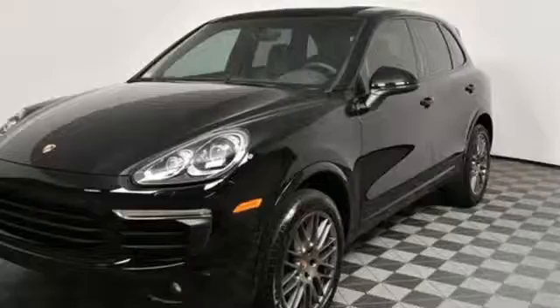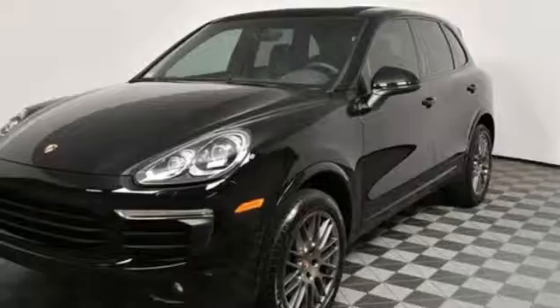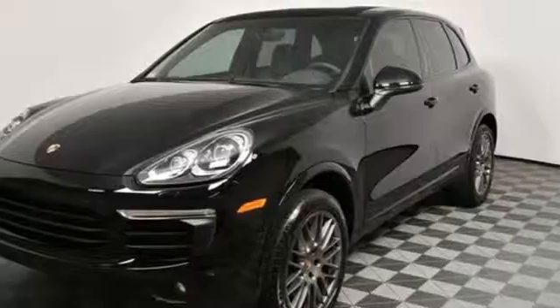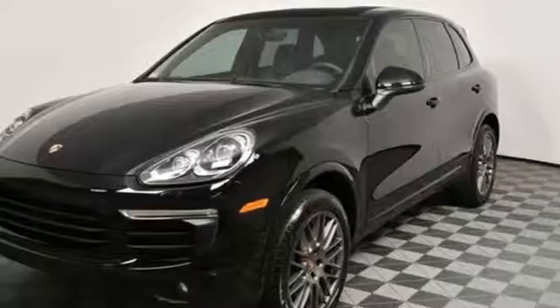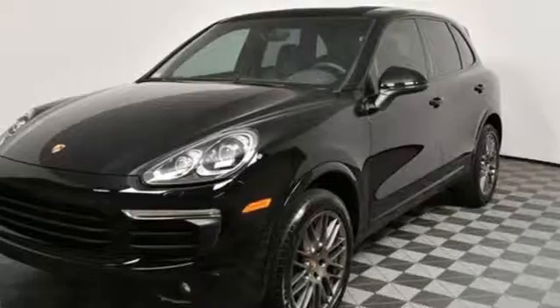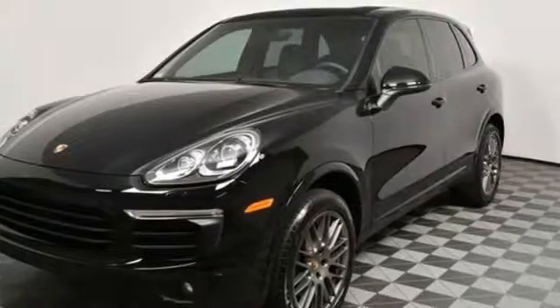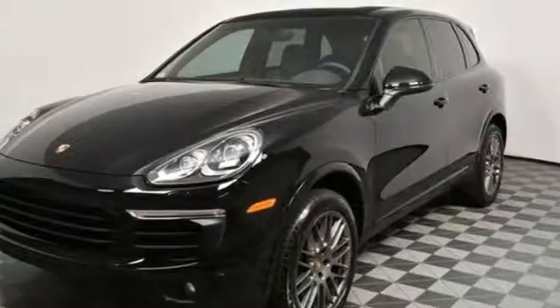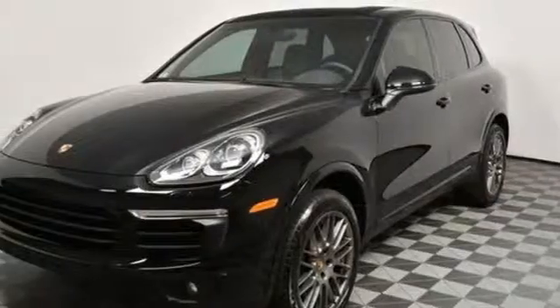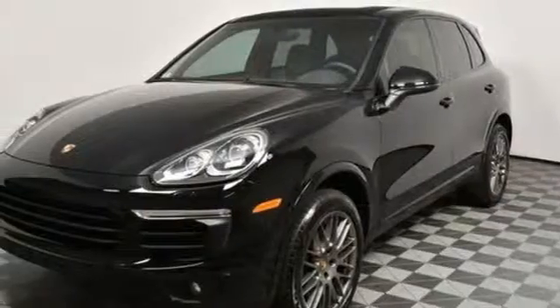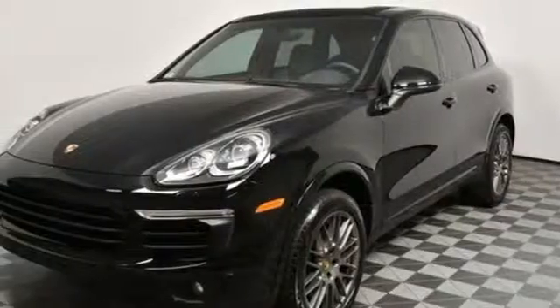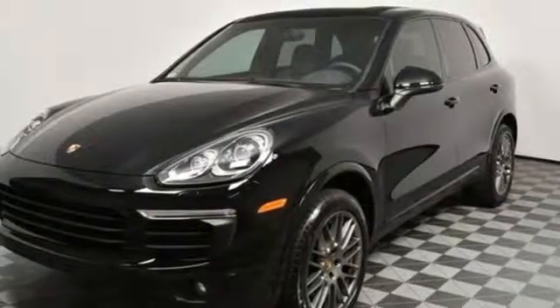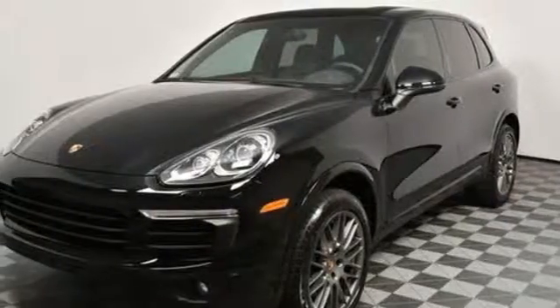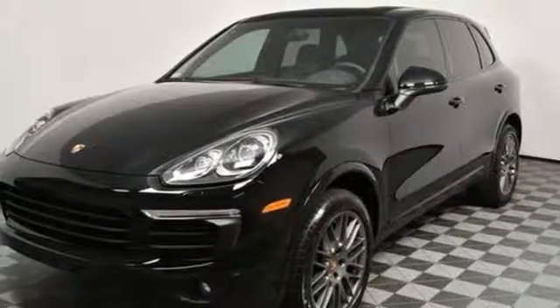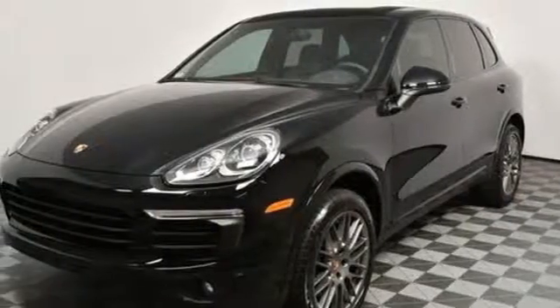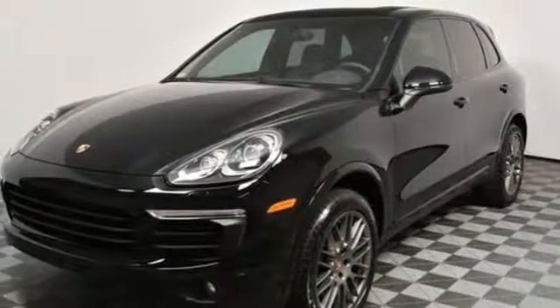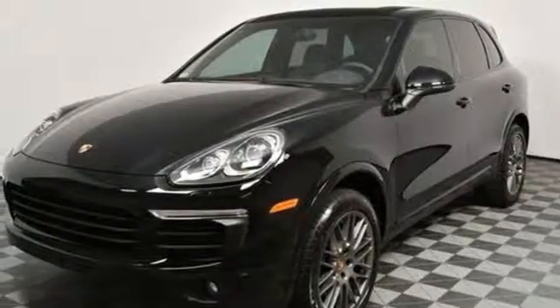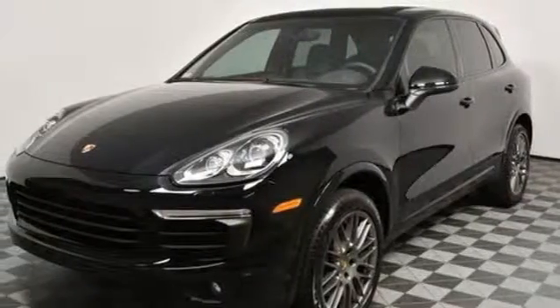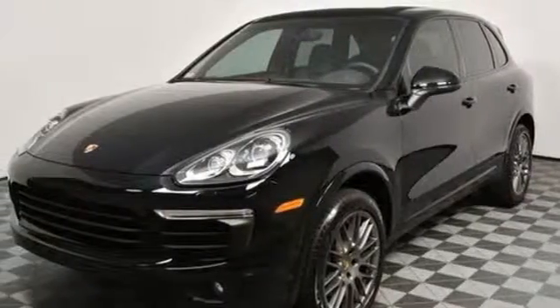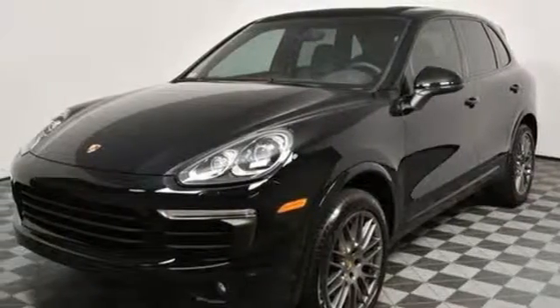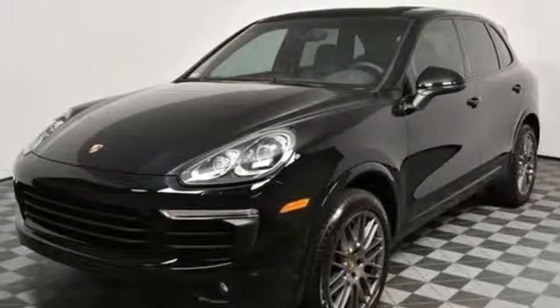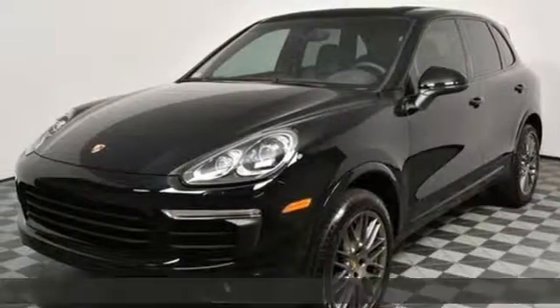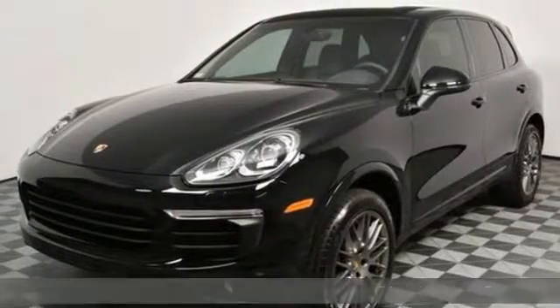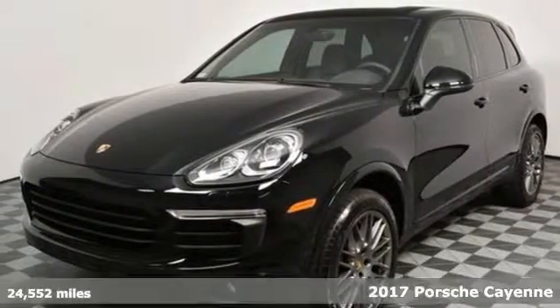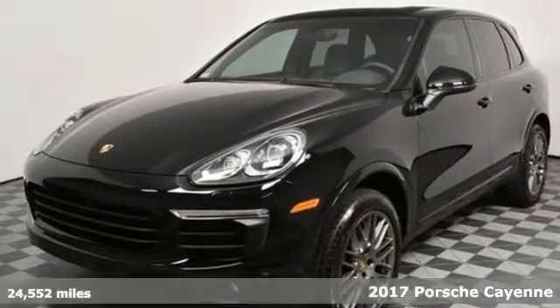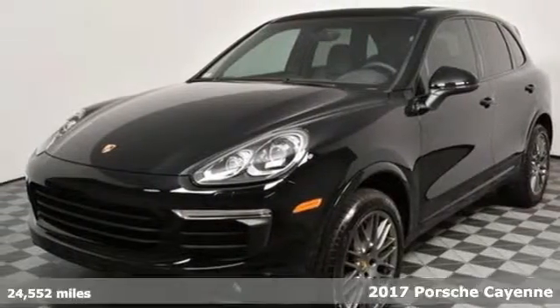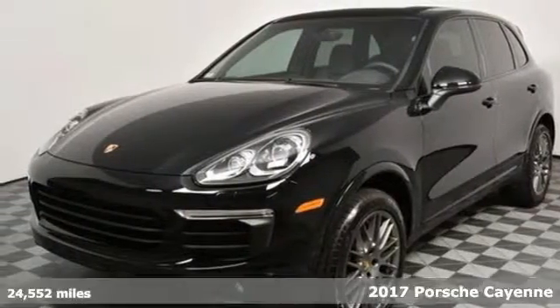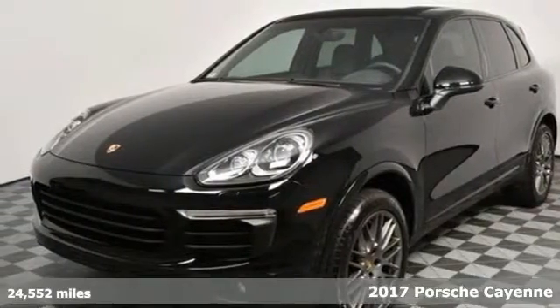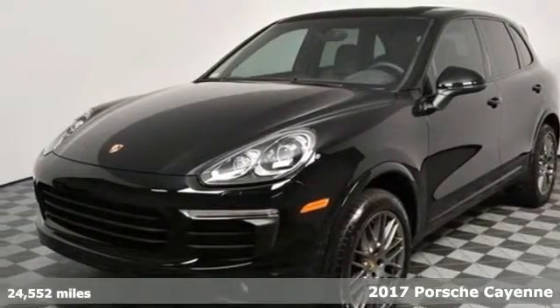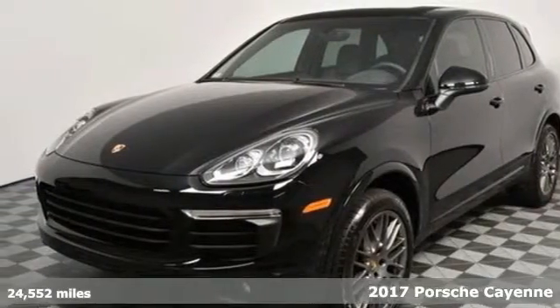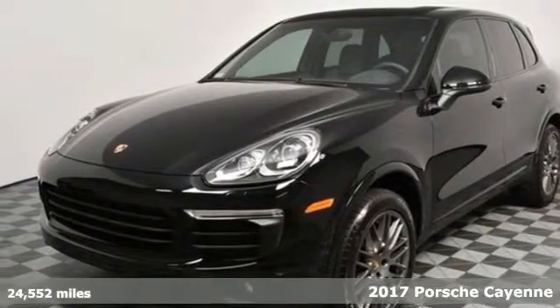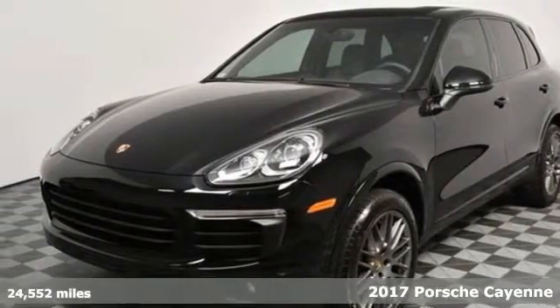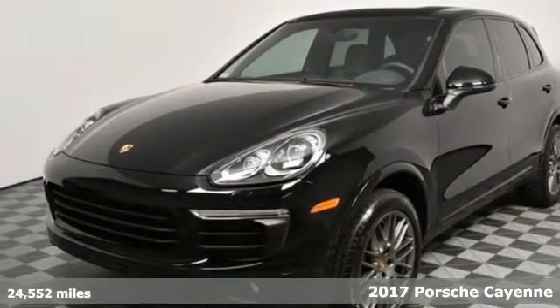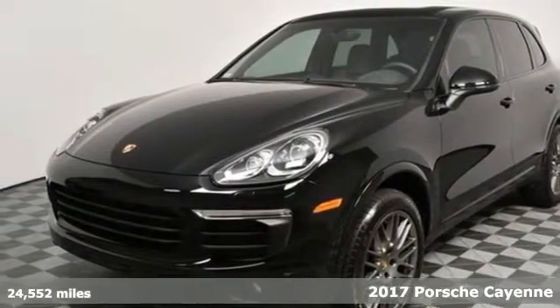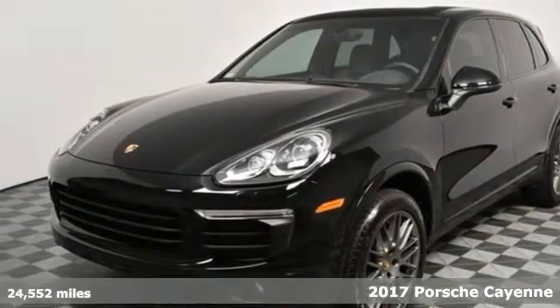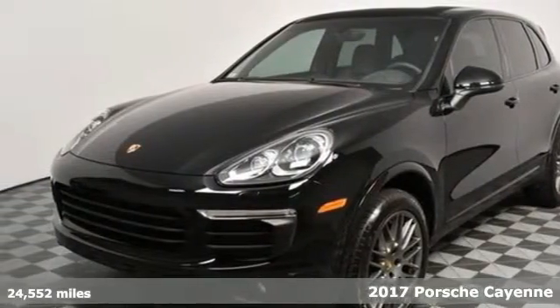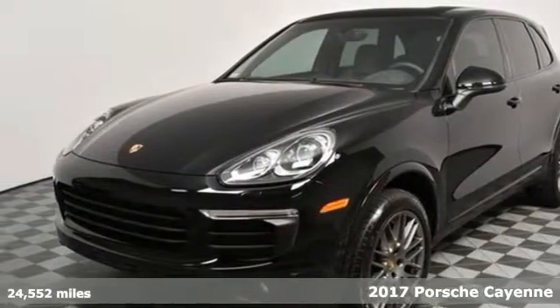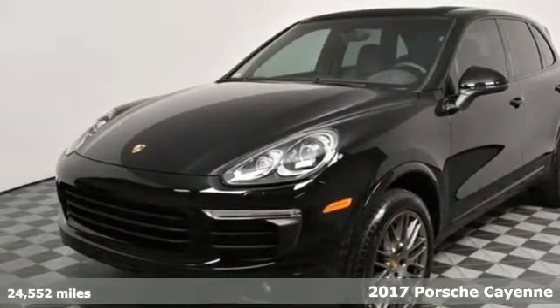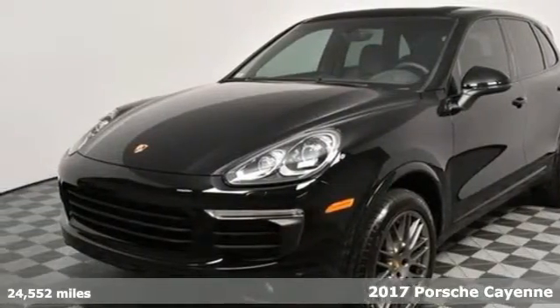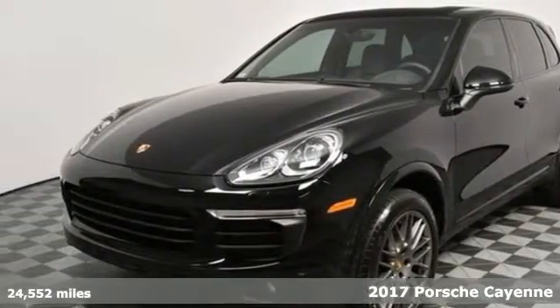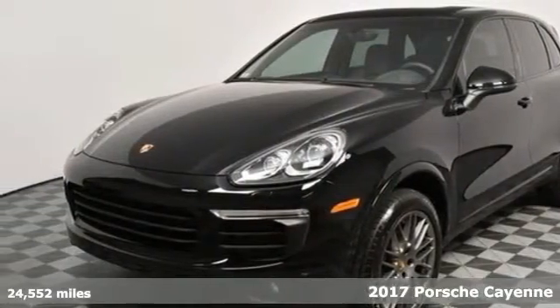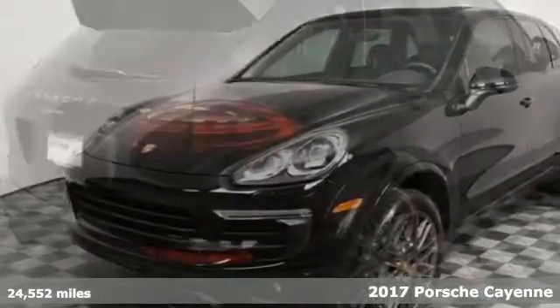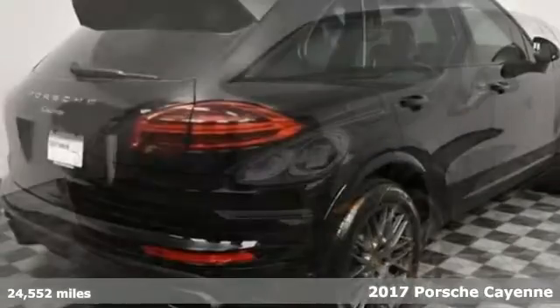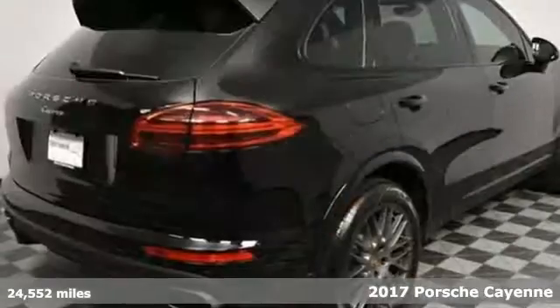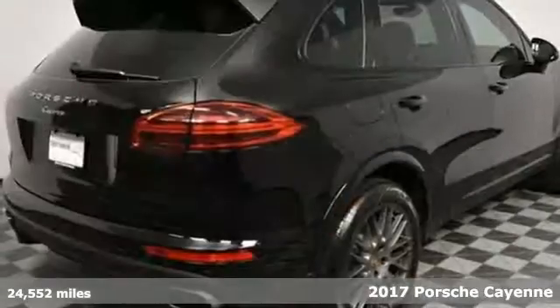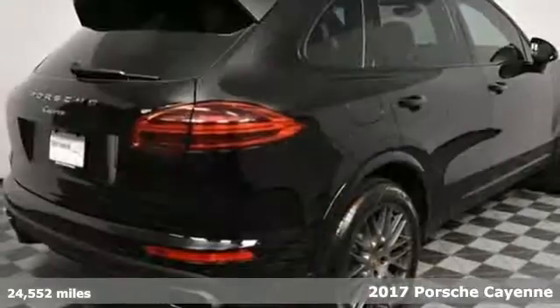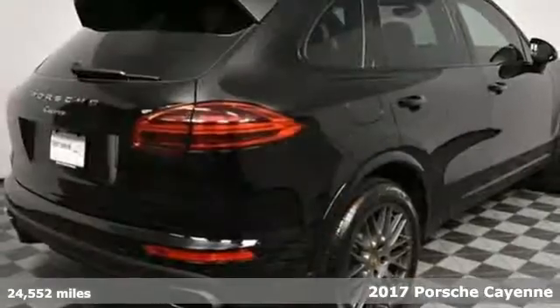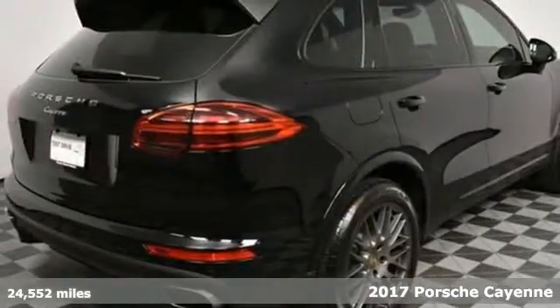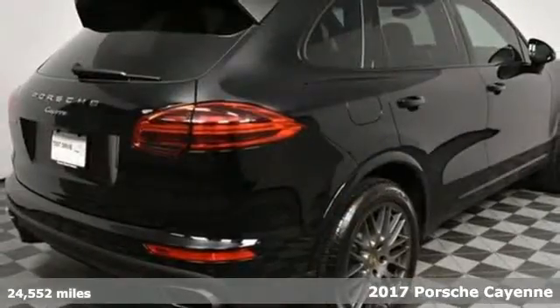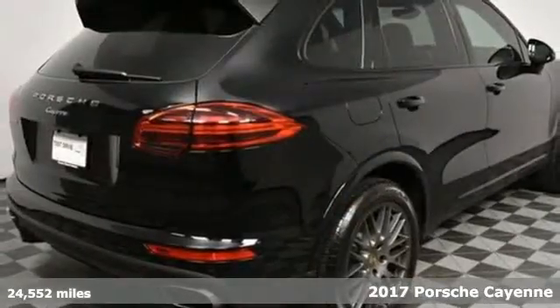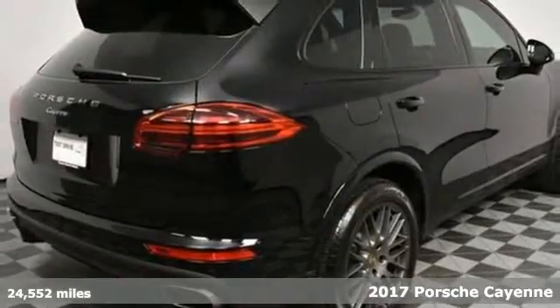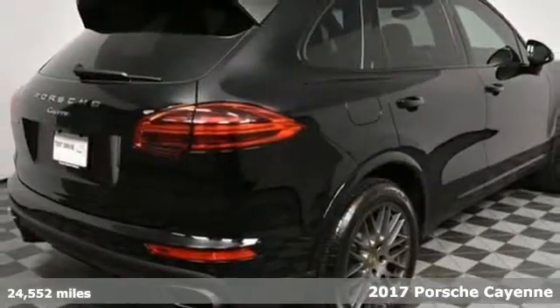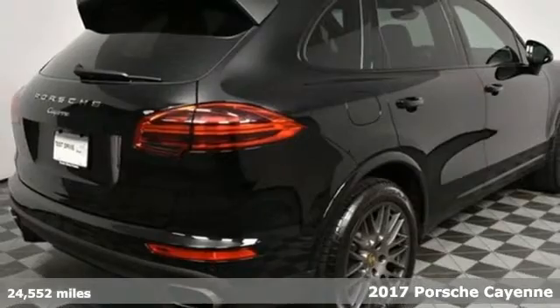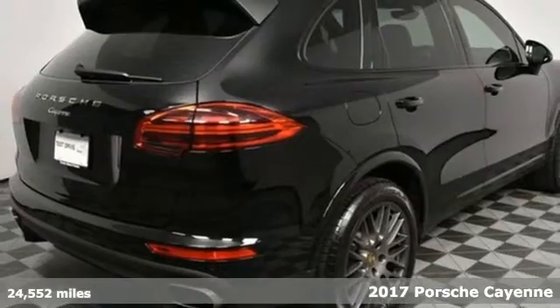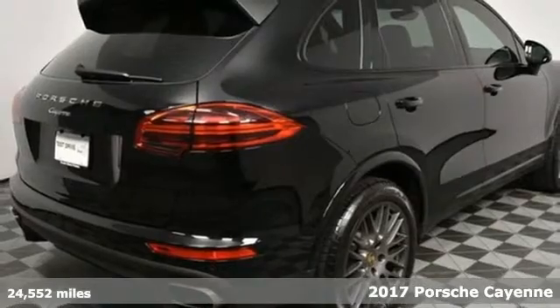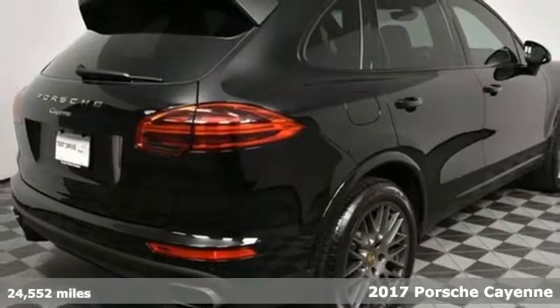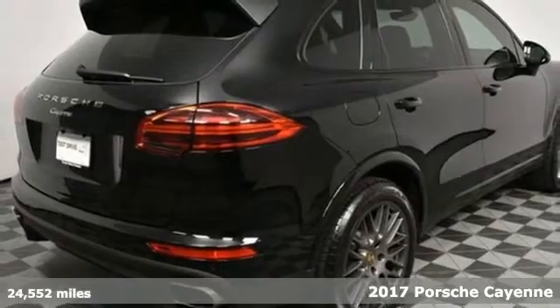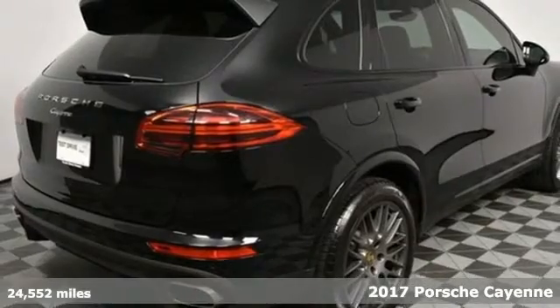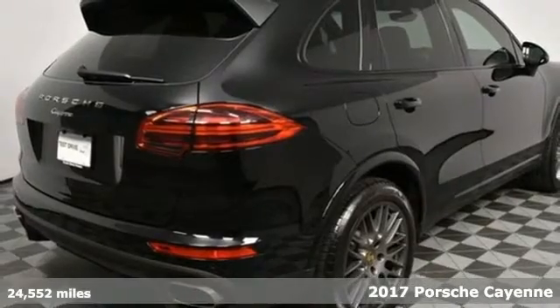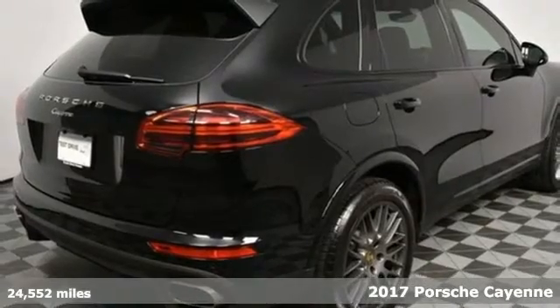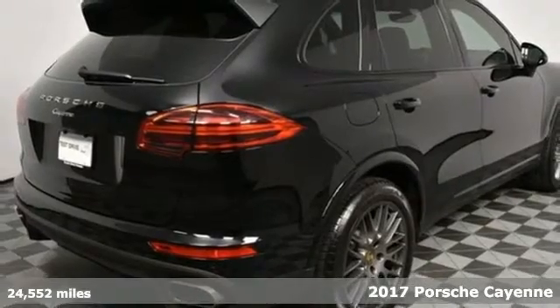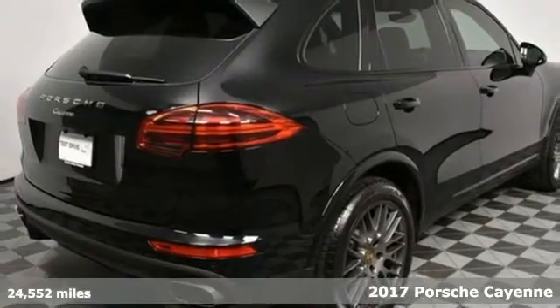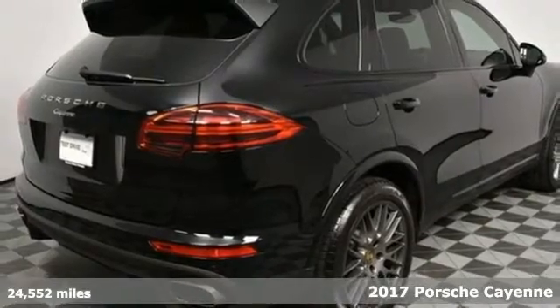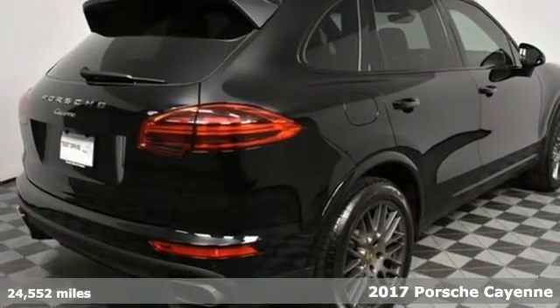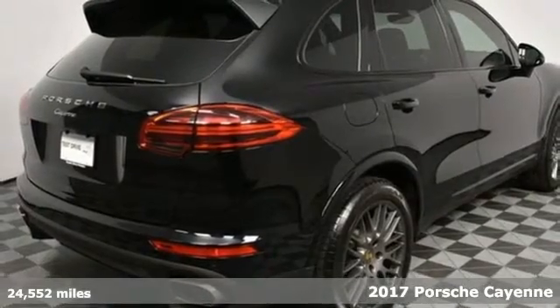It's a 2017 Porsche Cayenne. Power, performance, Porsche.